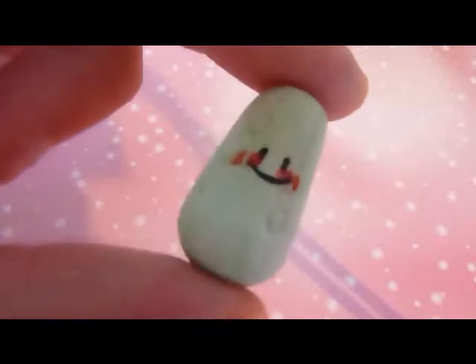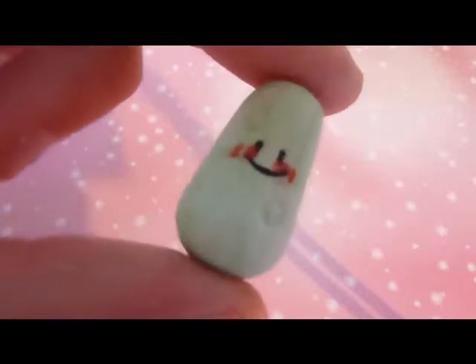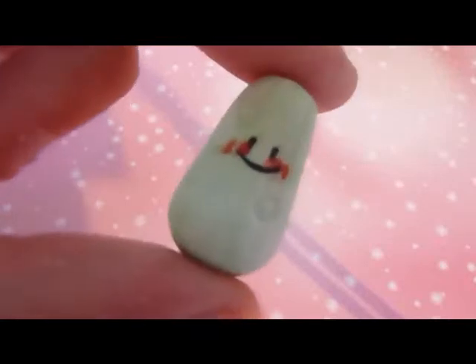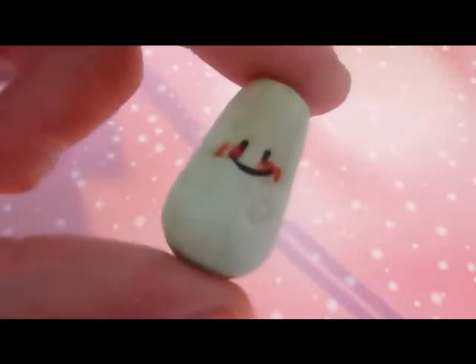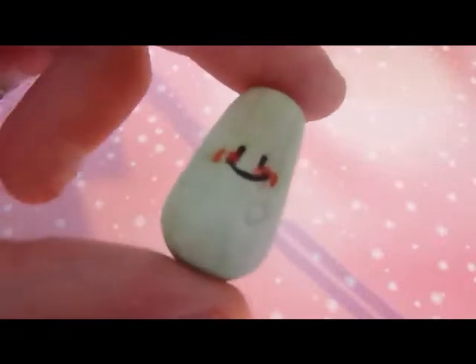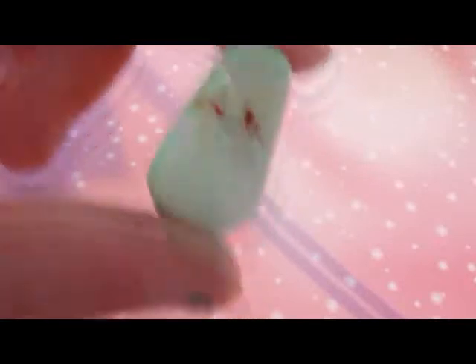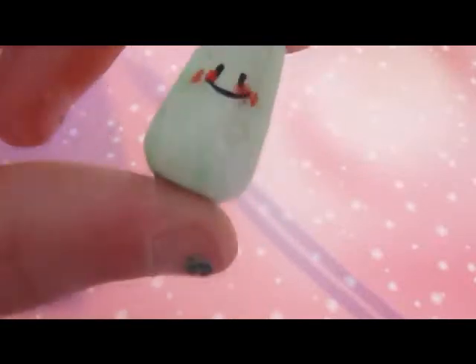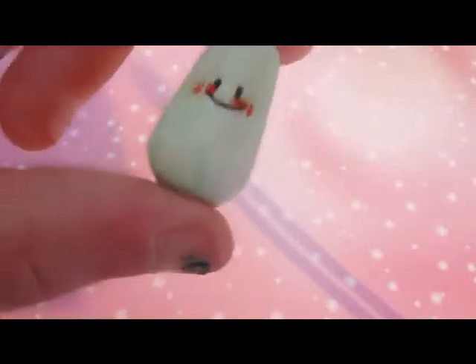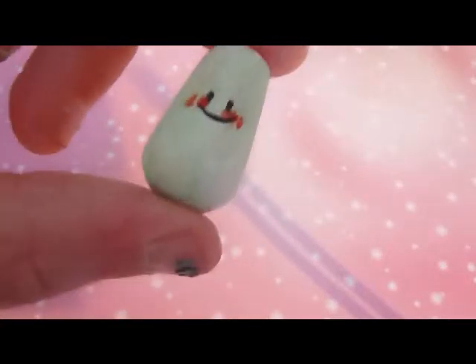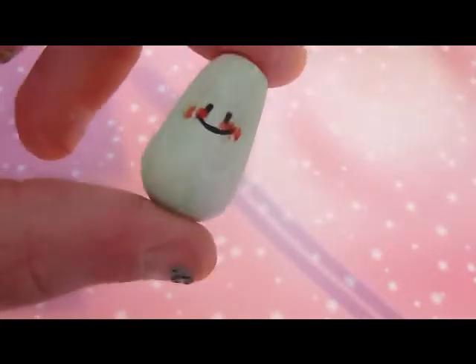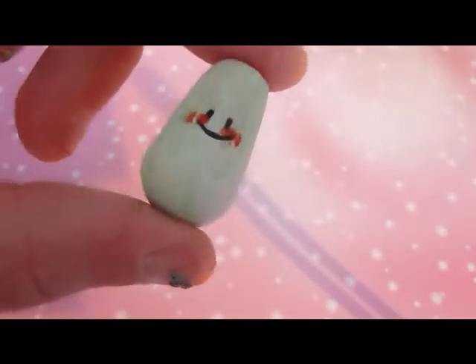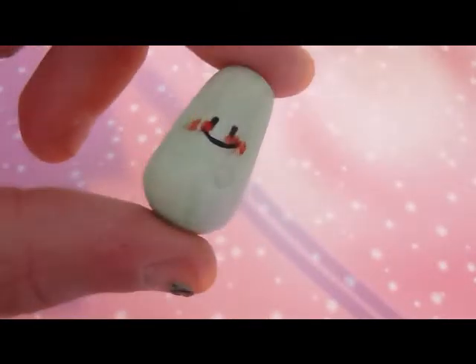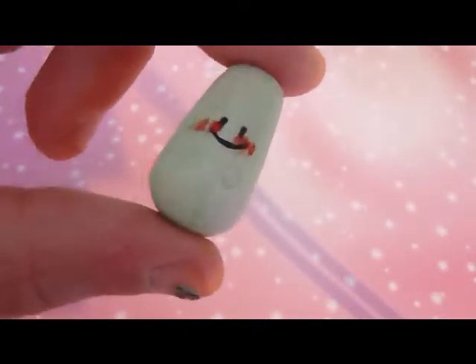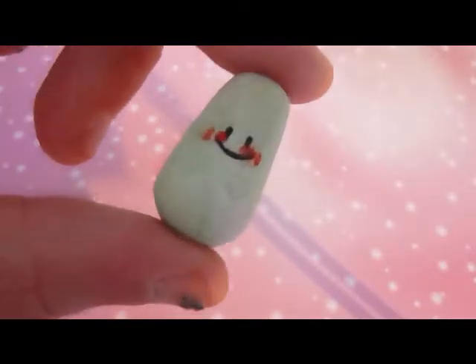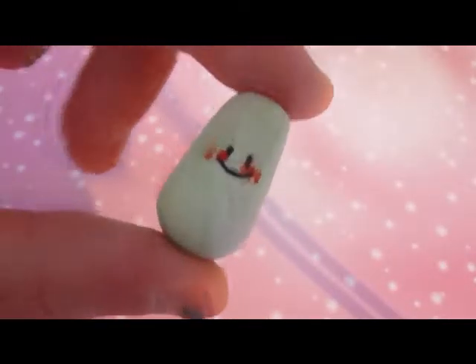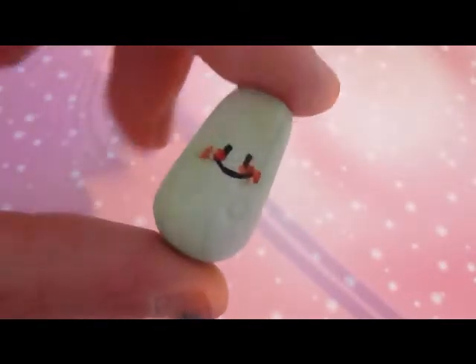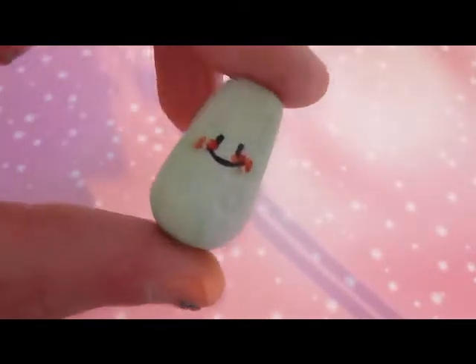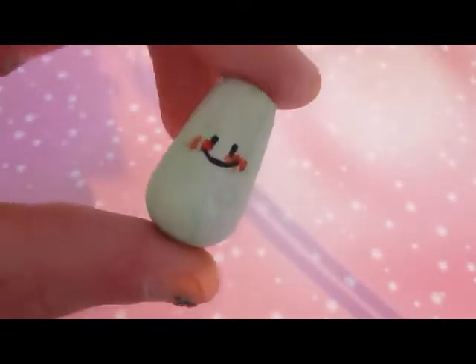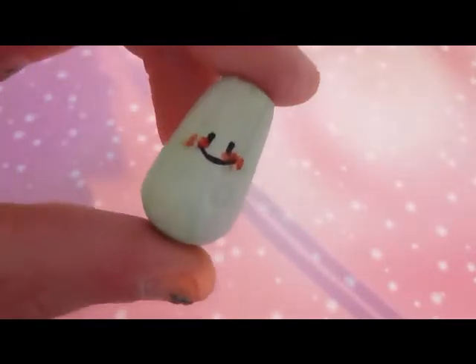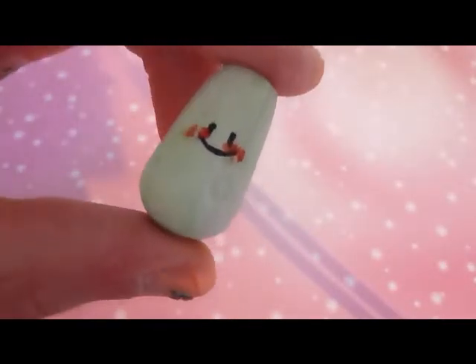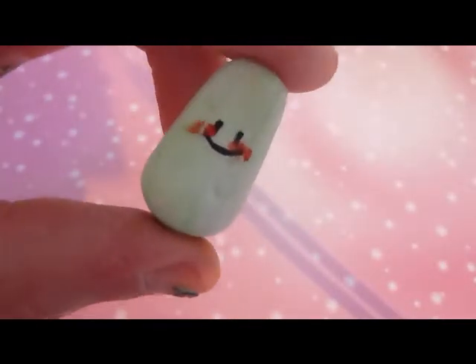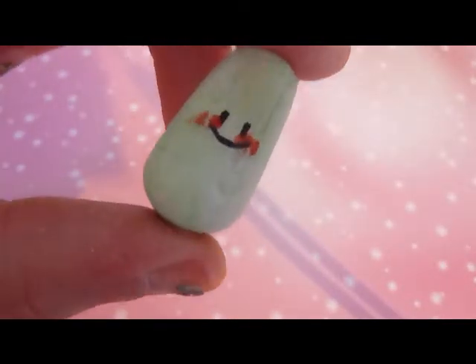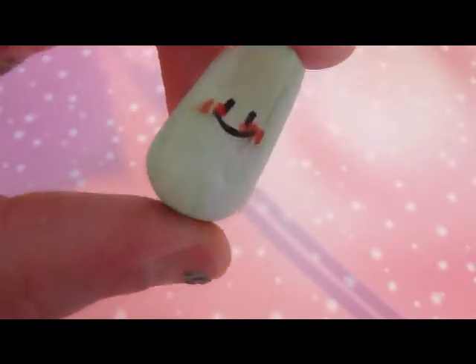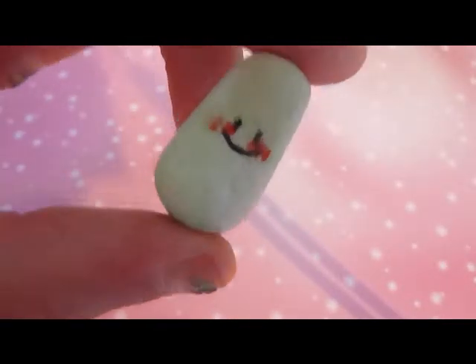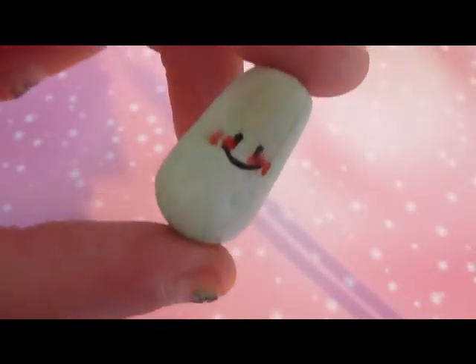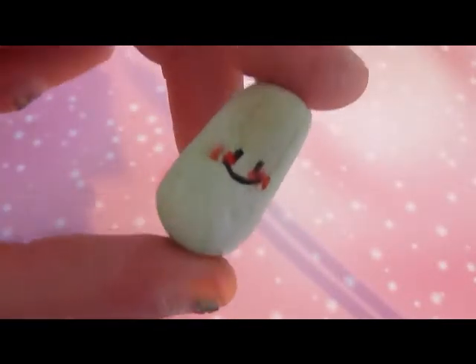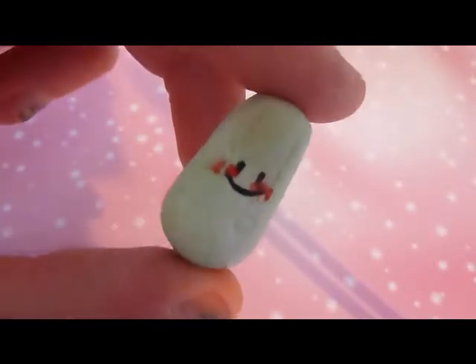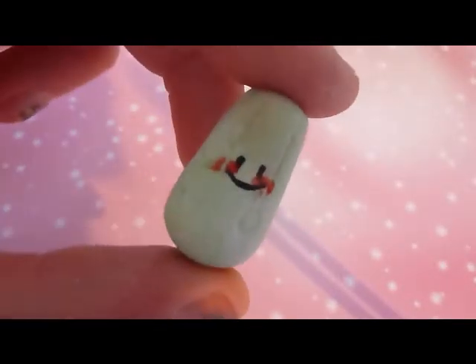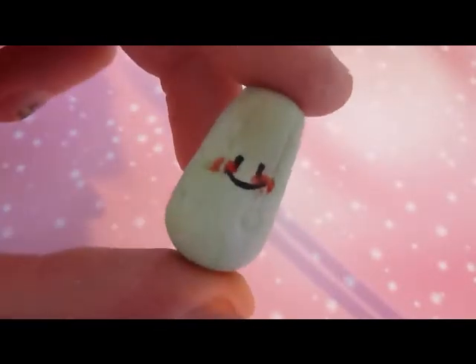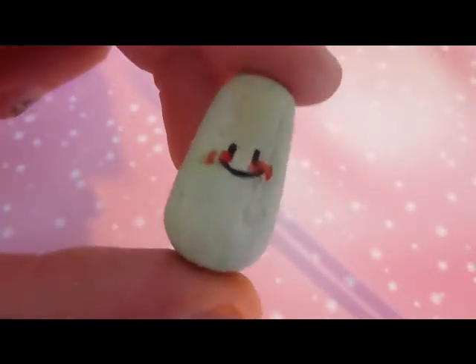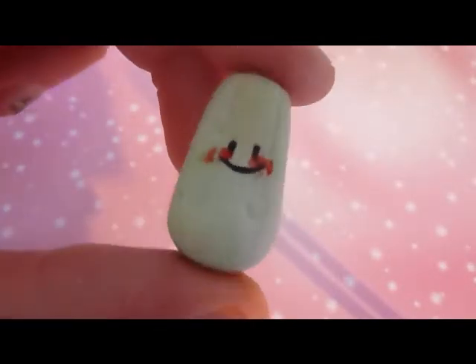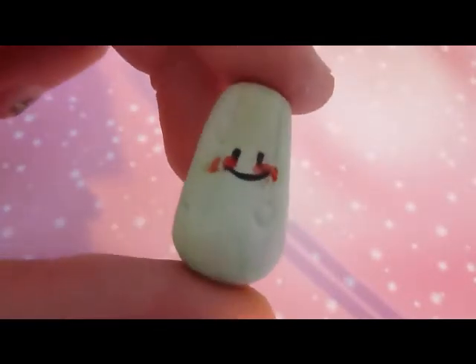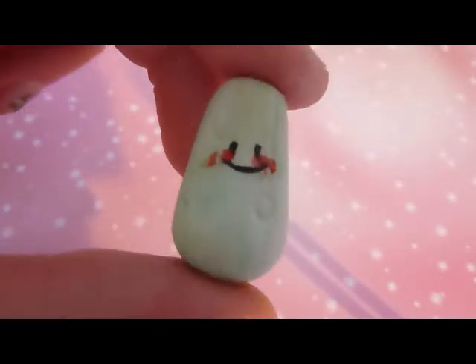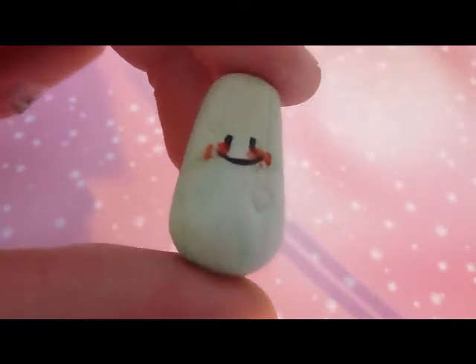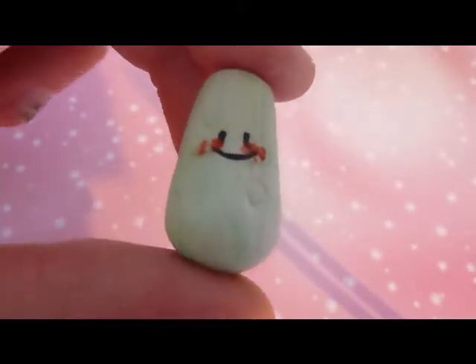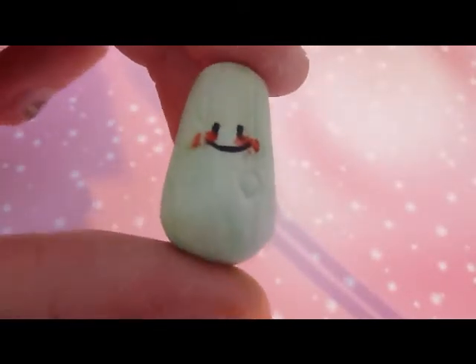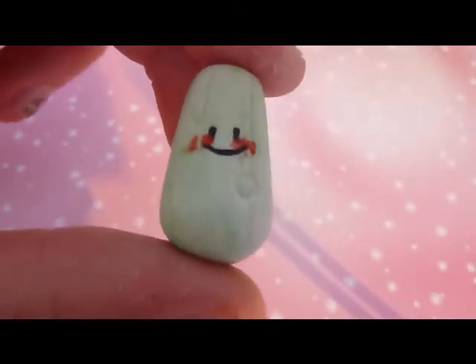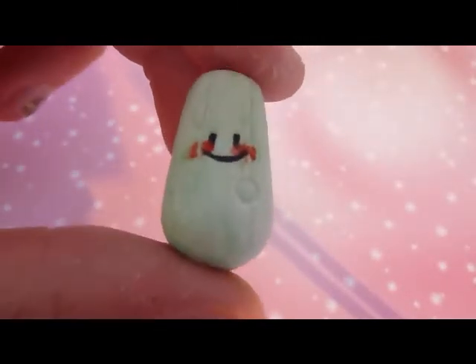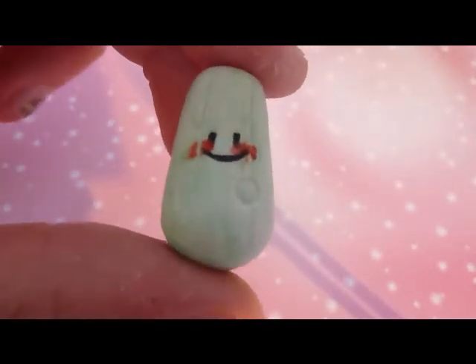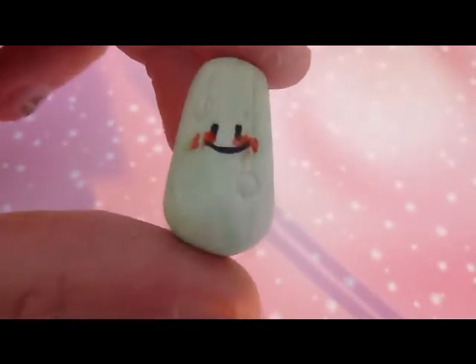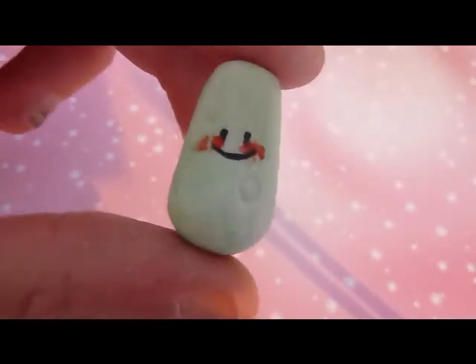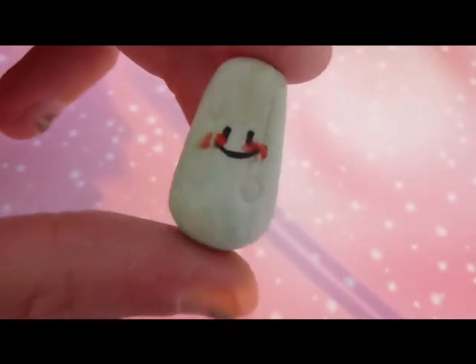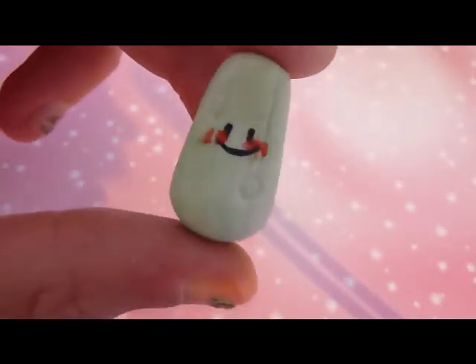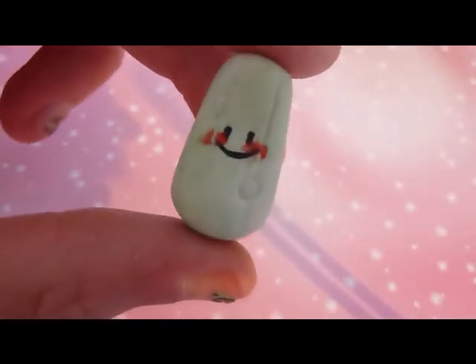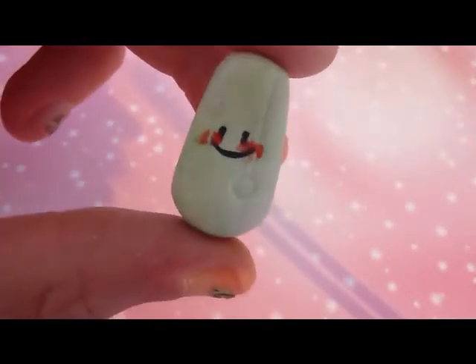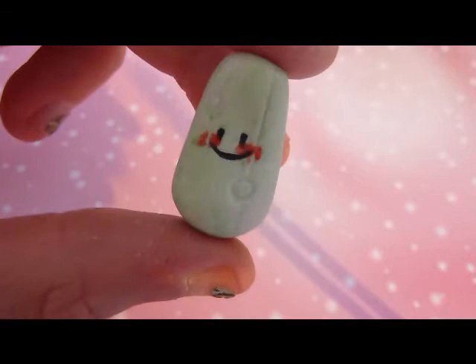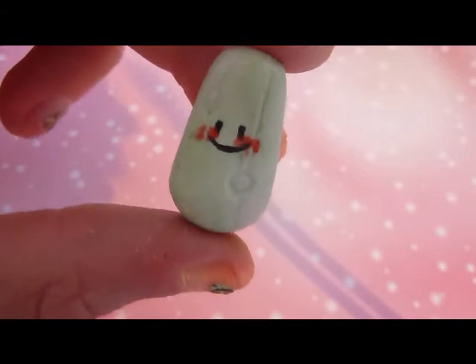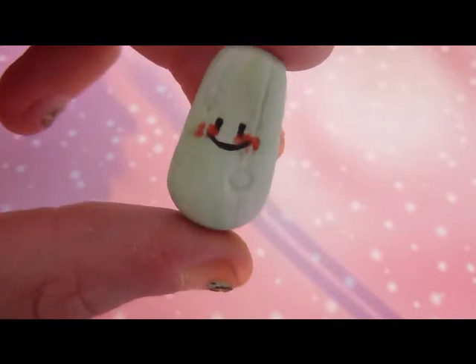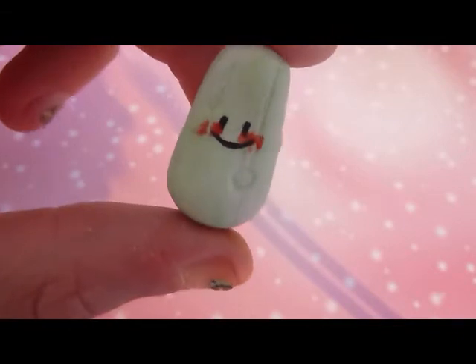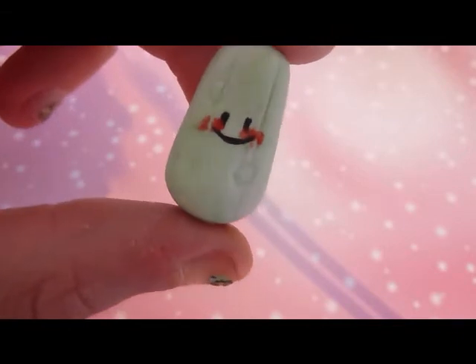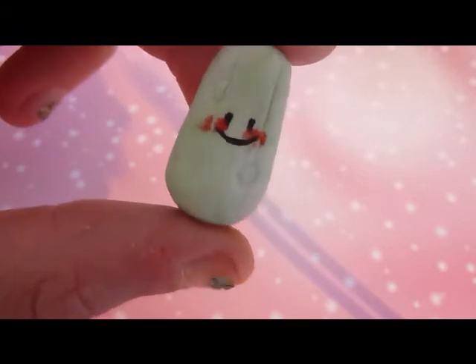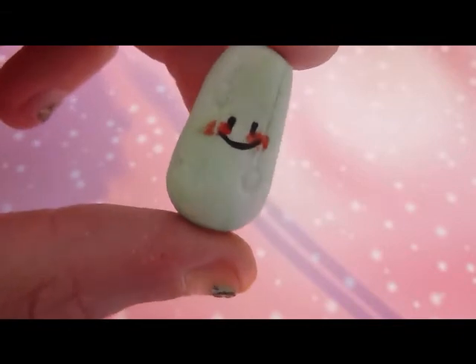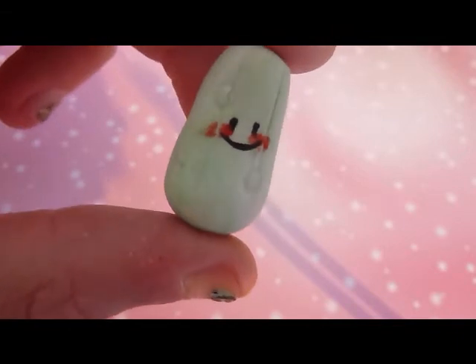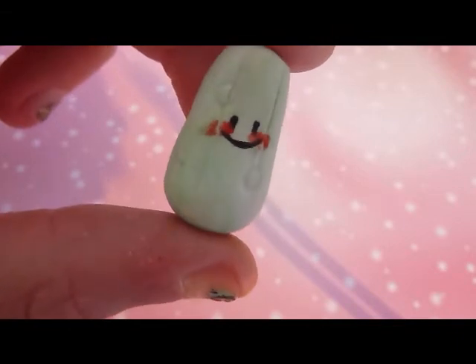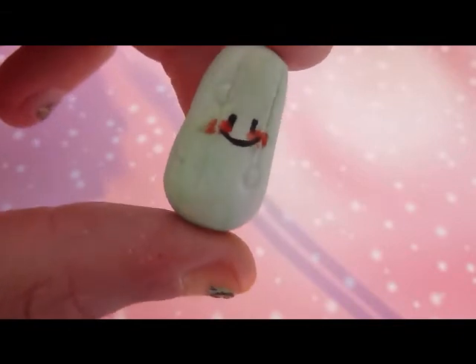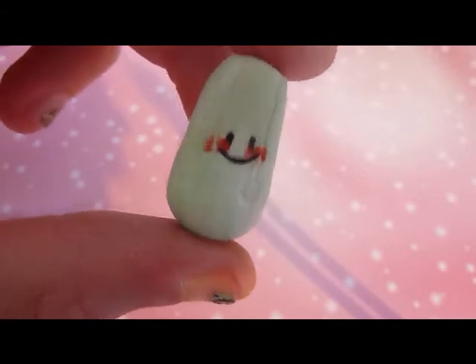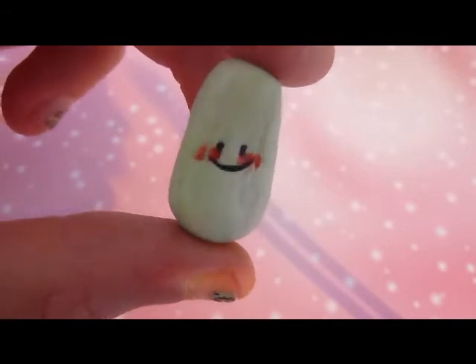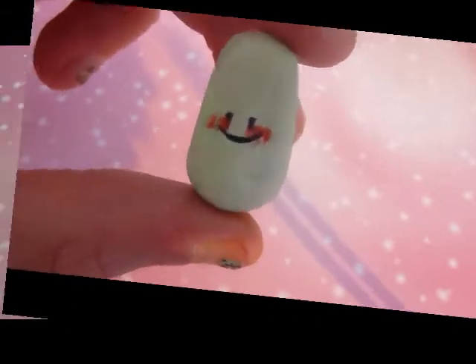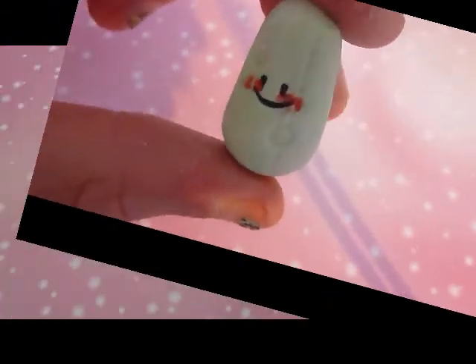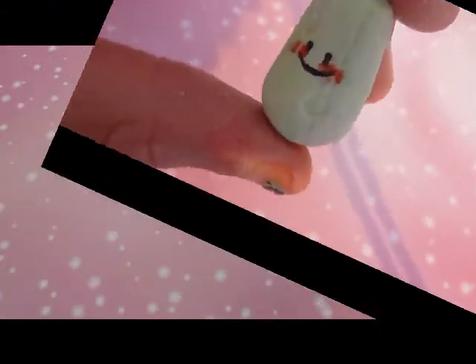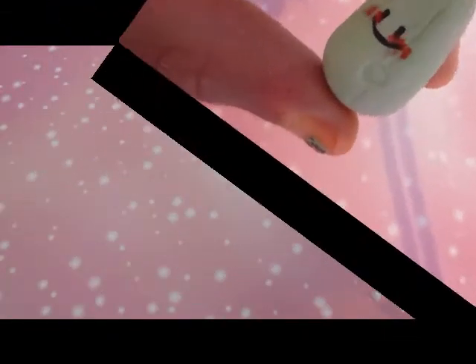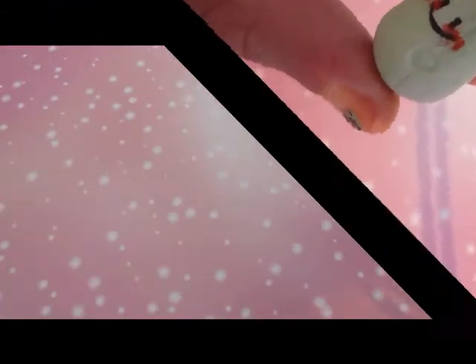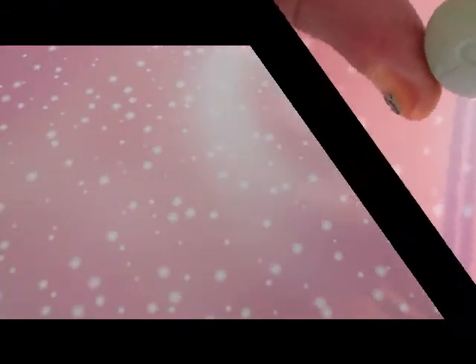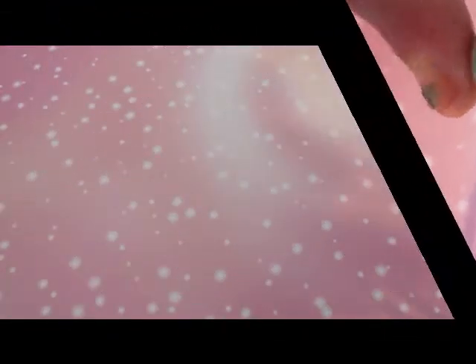Hi guys, this is MyClayChans here and today I'm going to be showing you how to make this rosy red cheeked courgette.